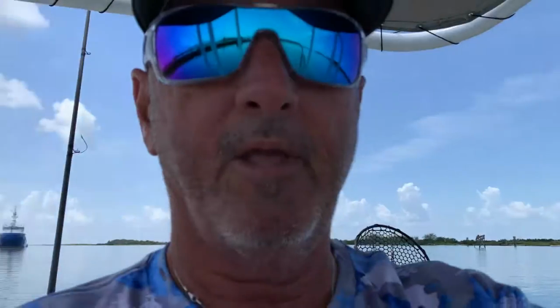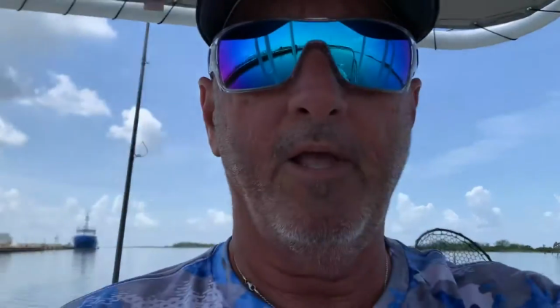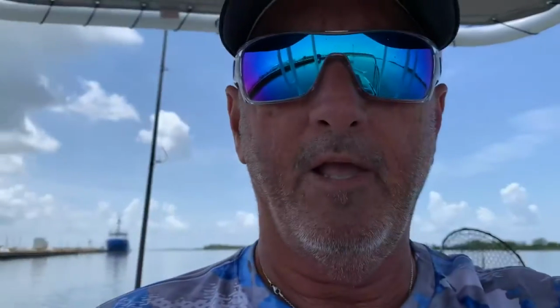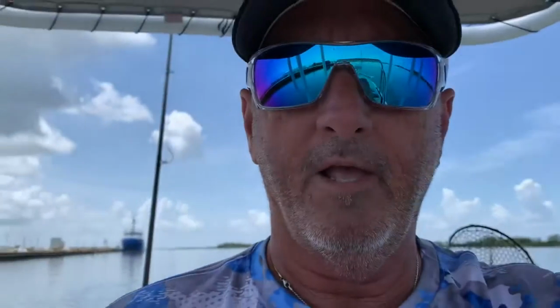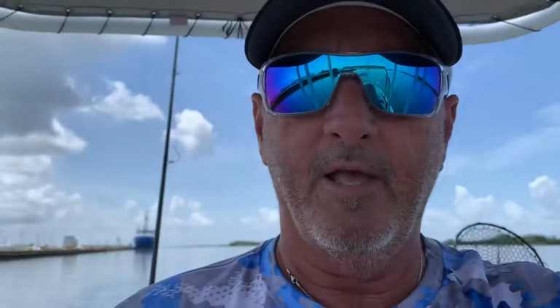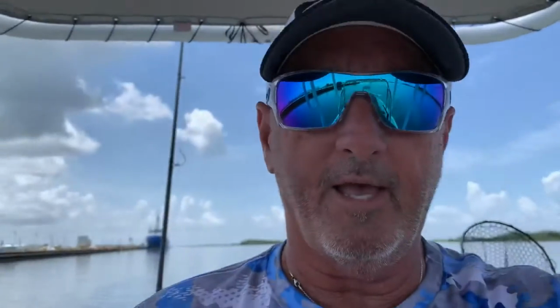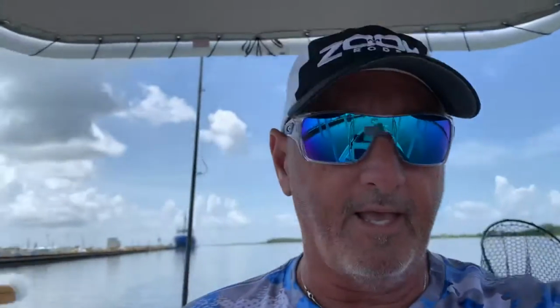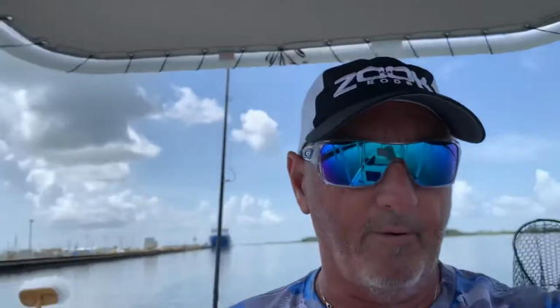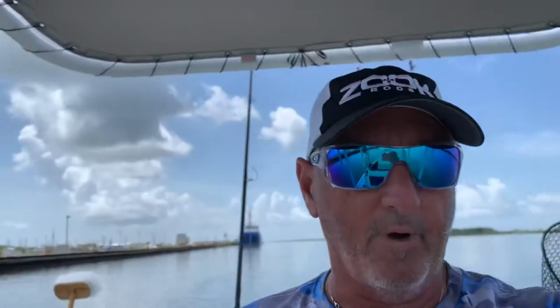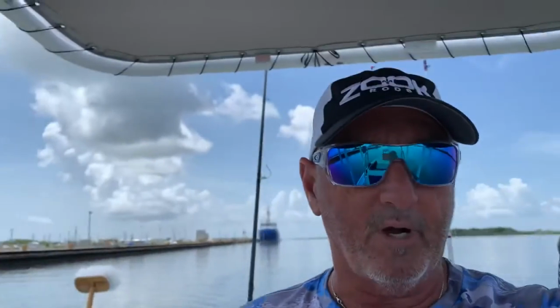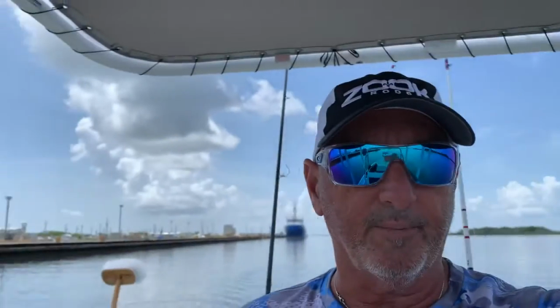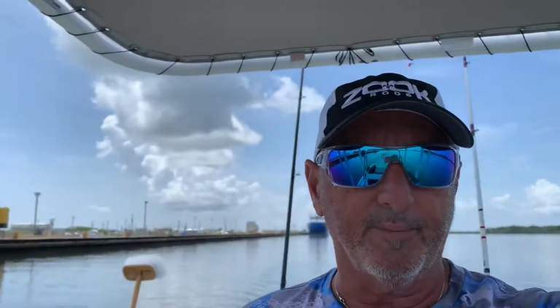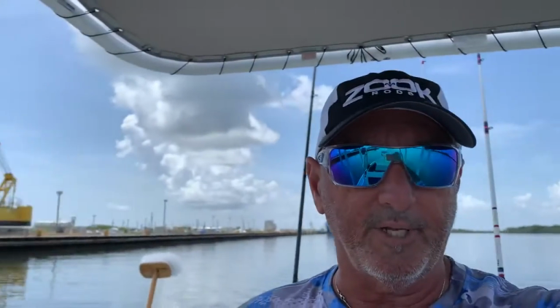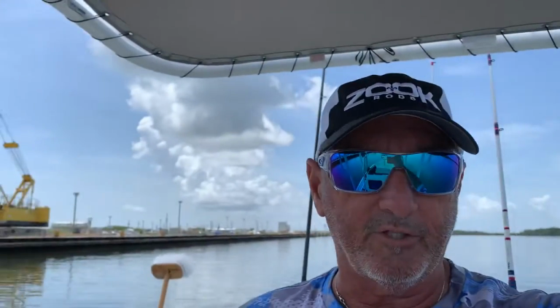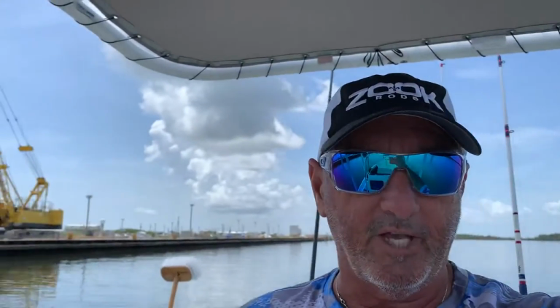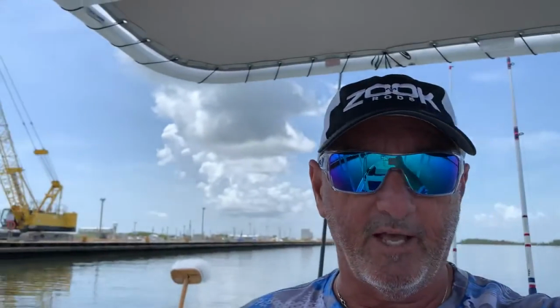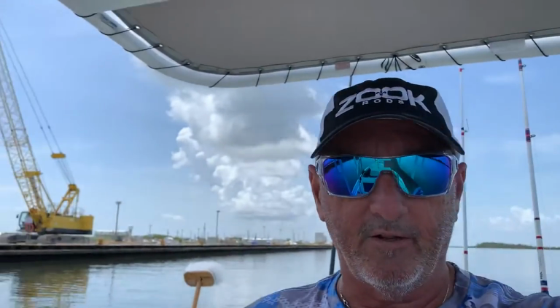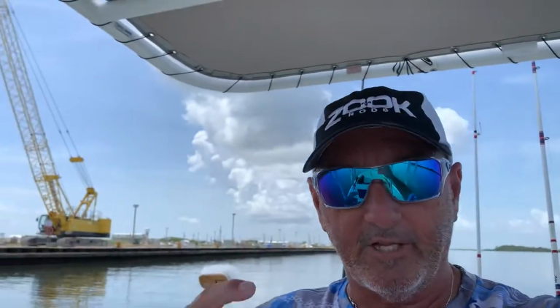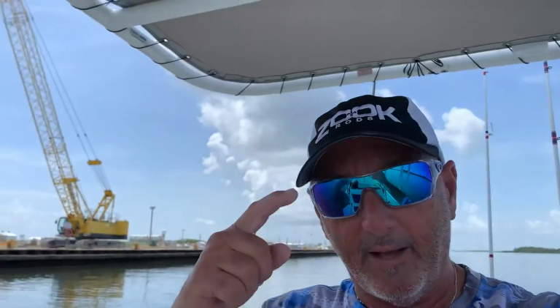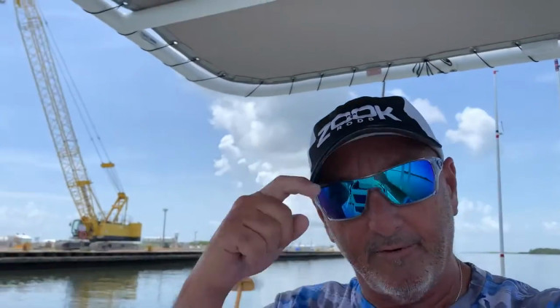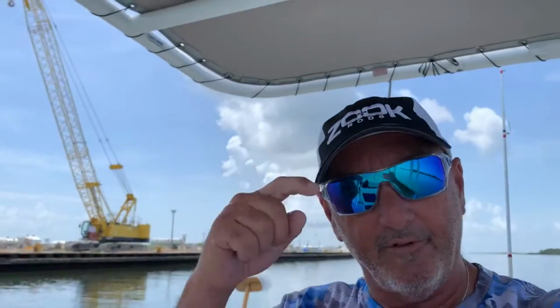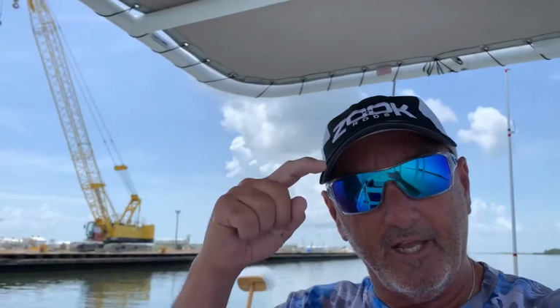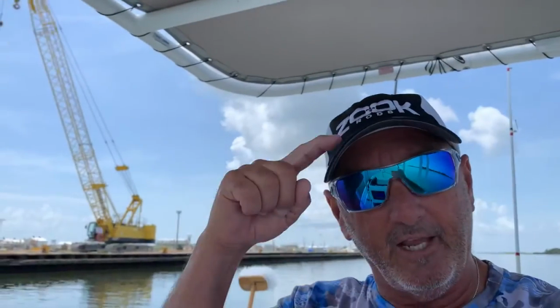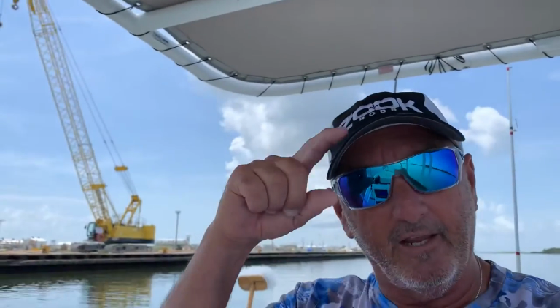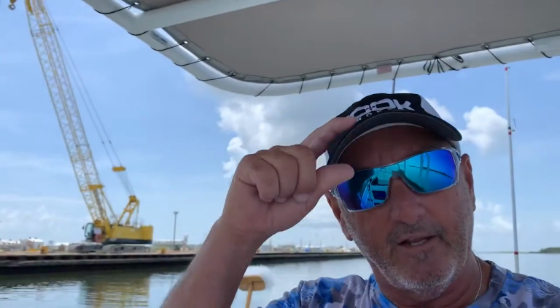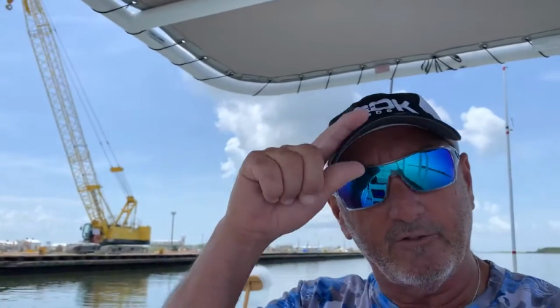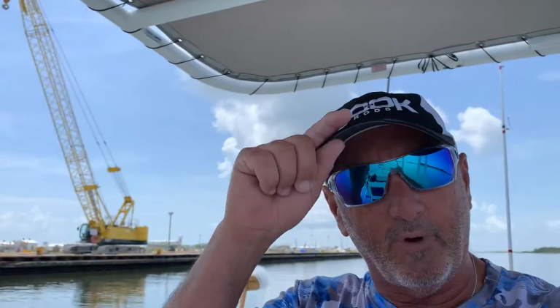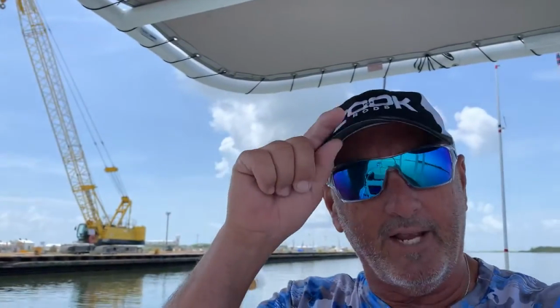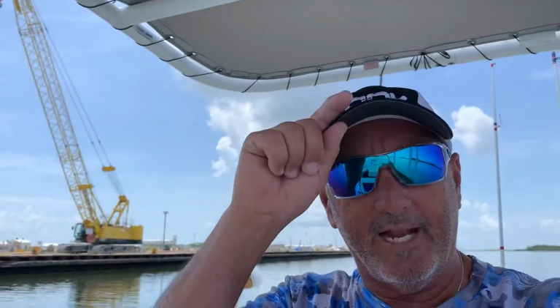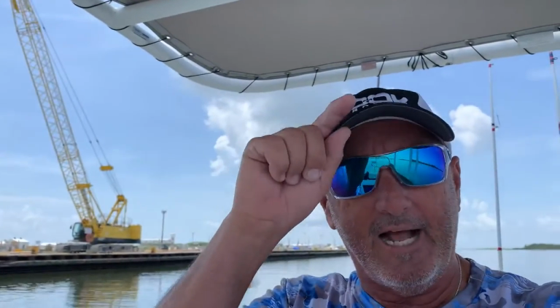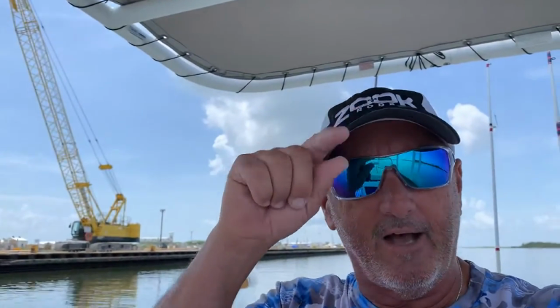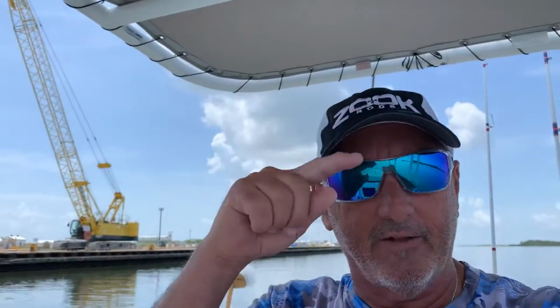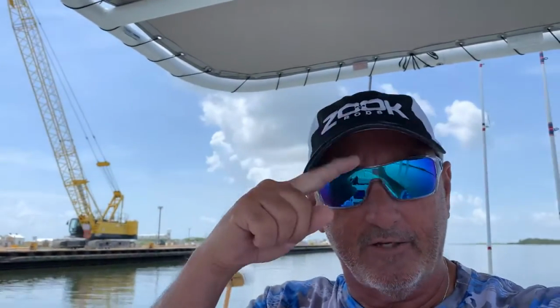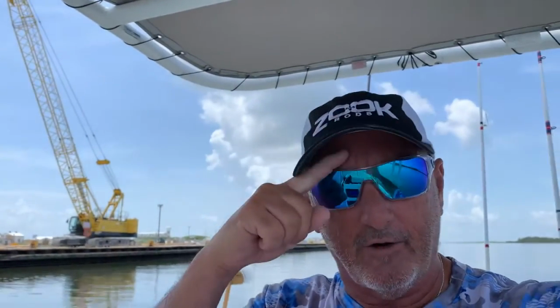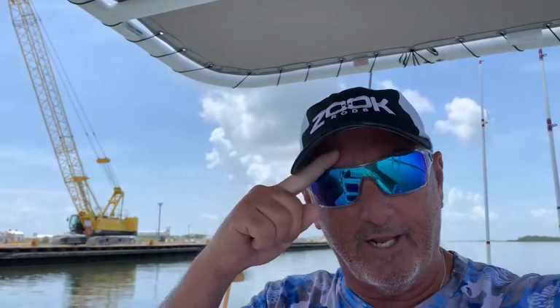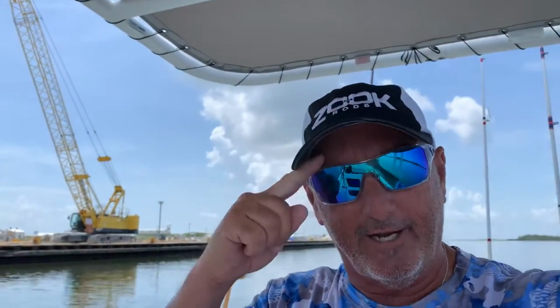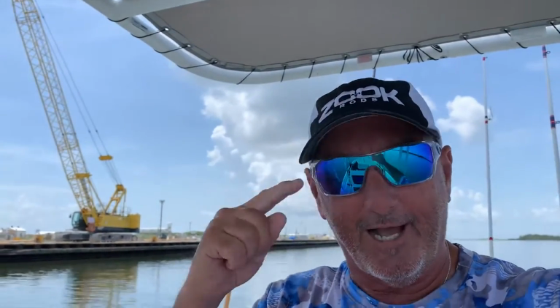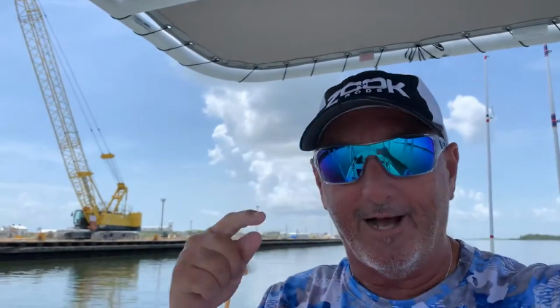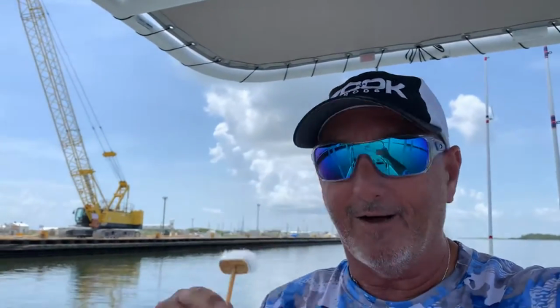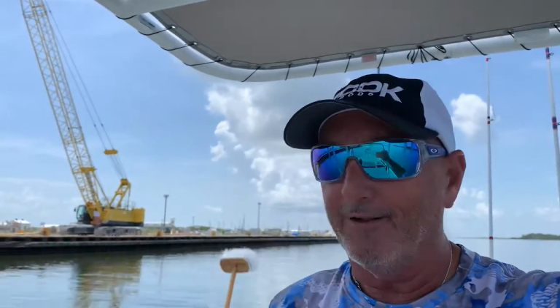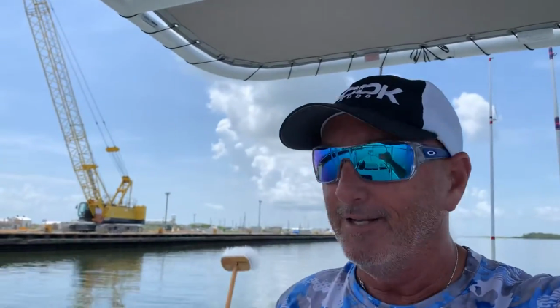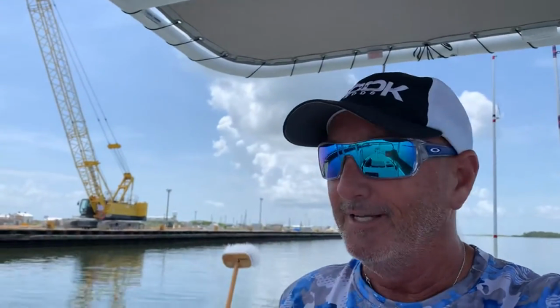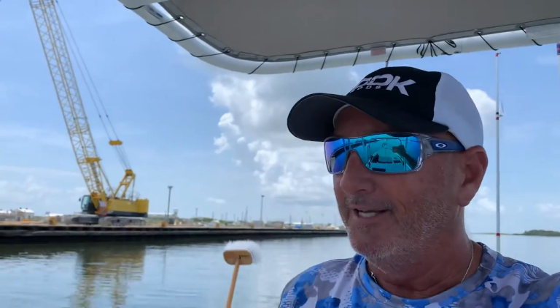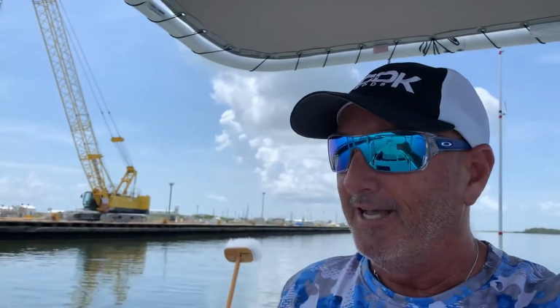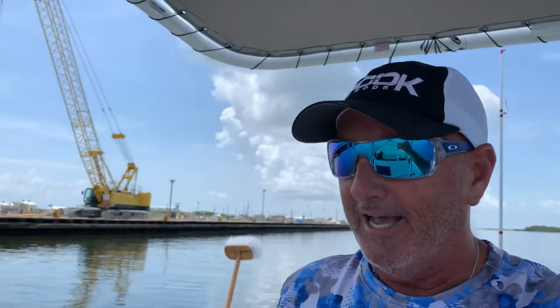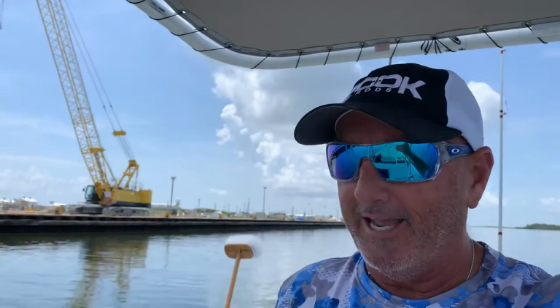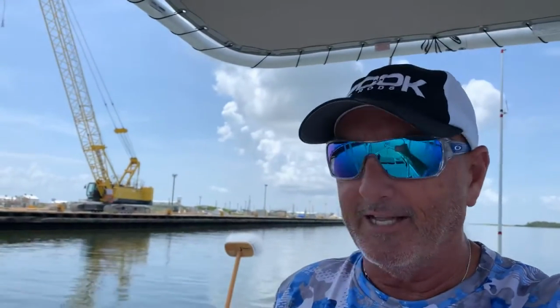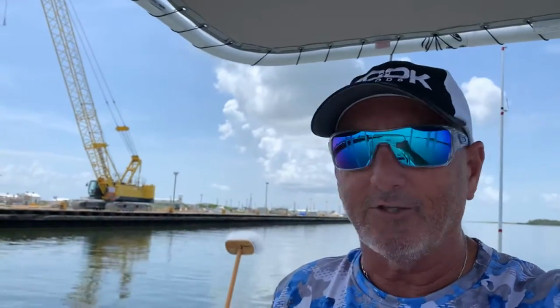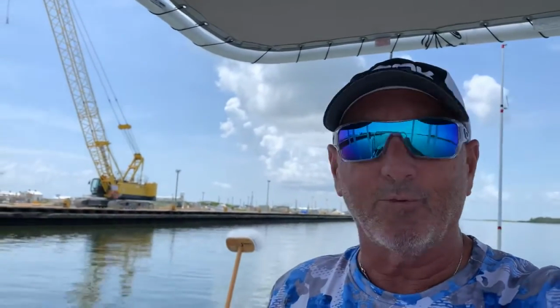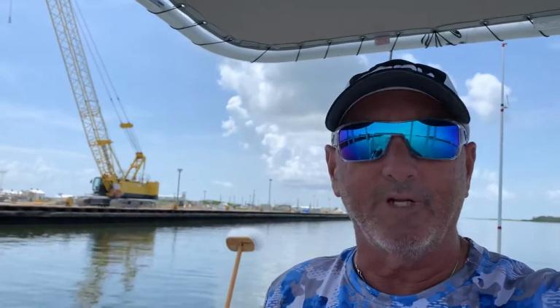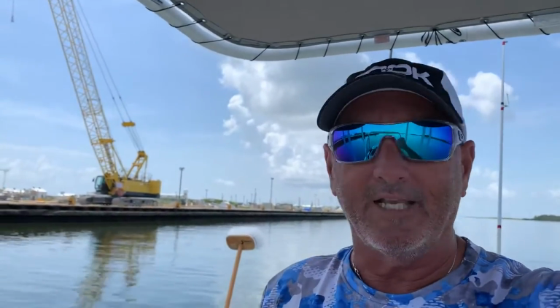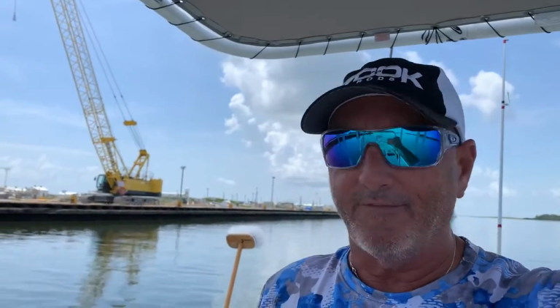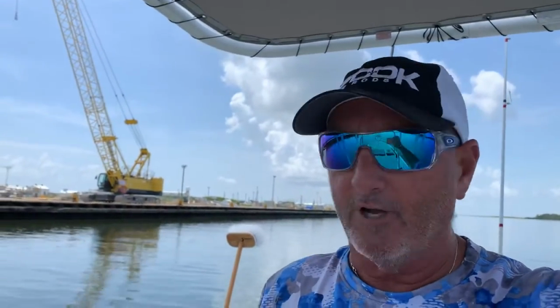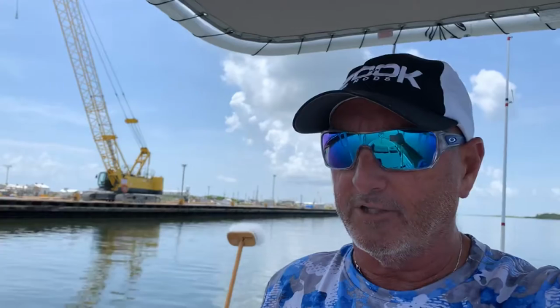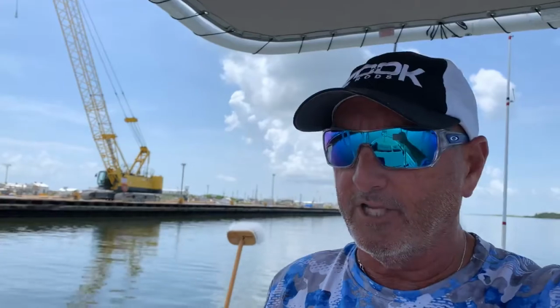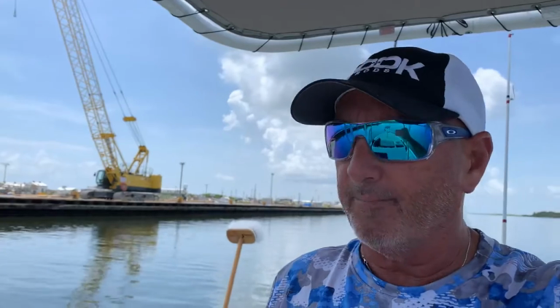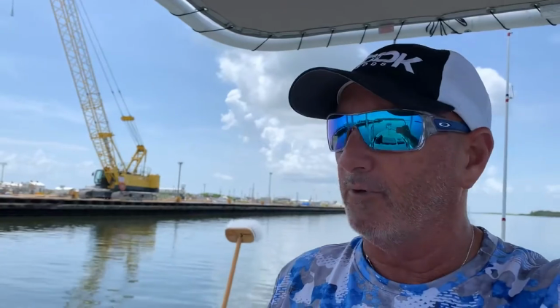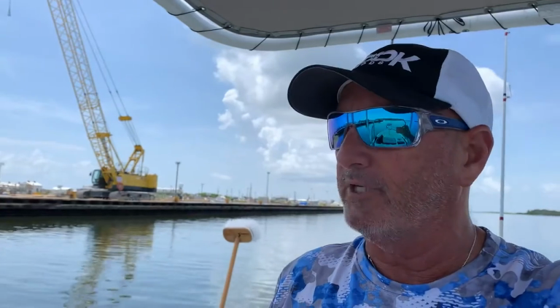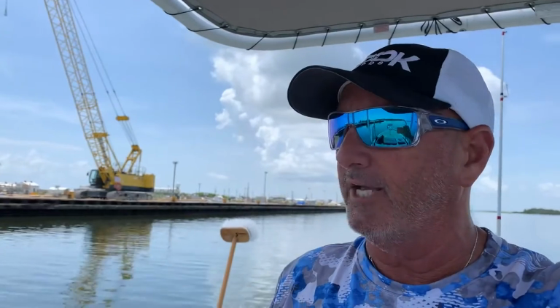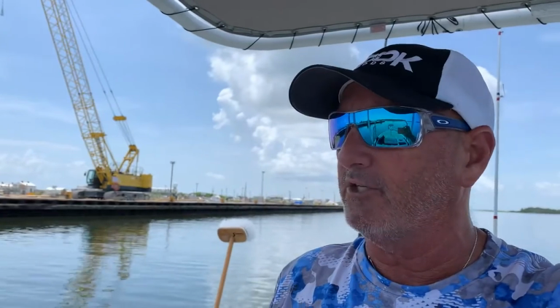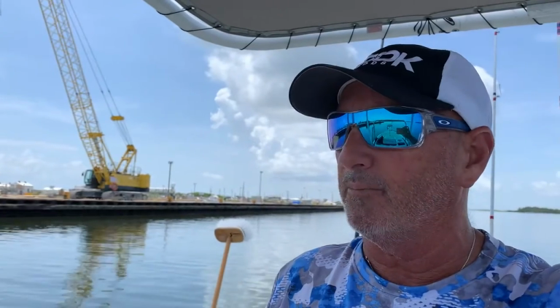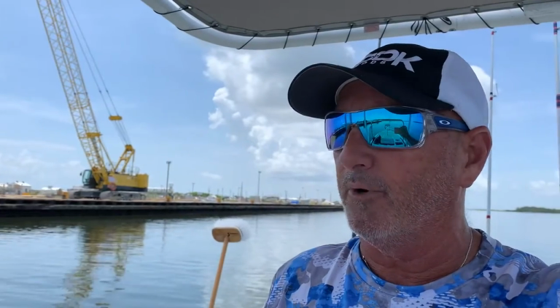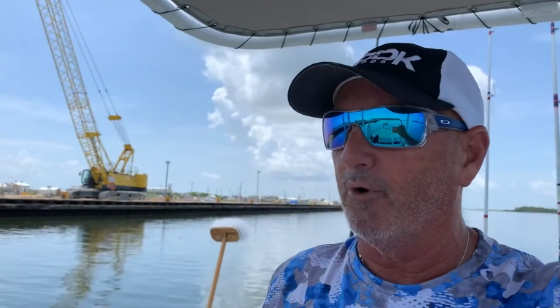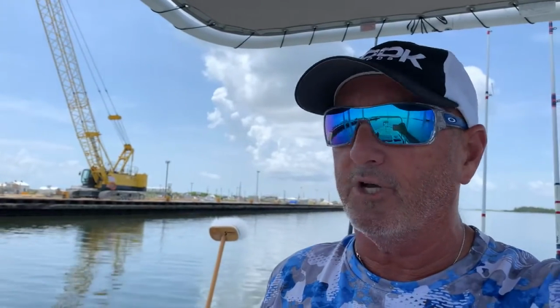Hey, welcome to my channel, it's Alain V, sweating it out in Grand Isle. I just wanted to give y'all a tip on catching pogies.